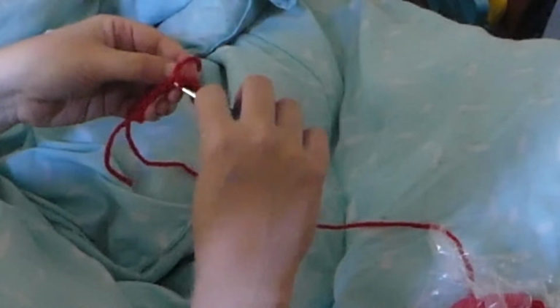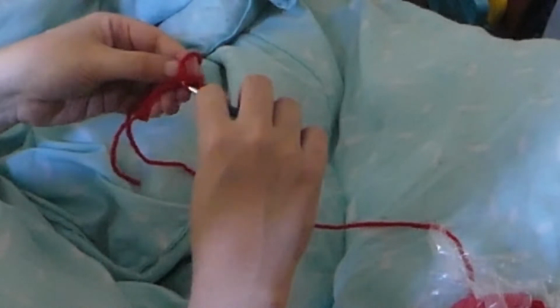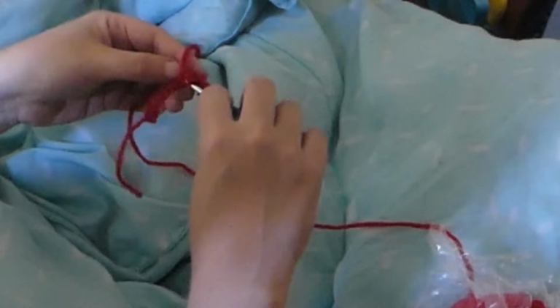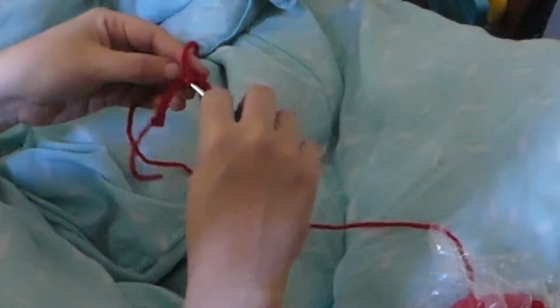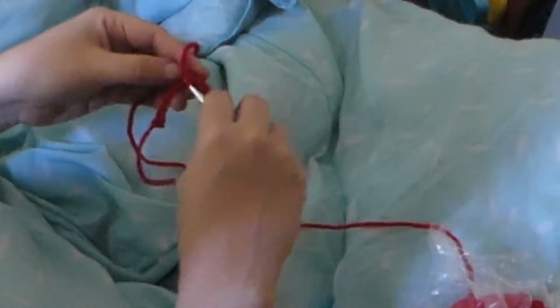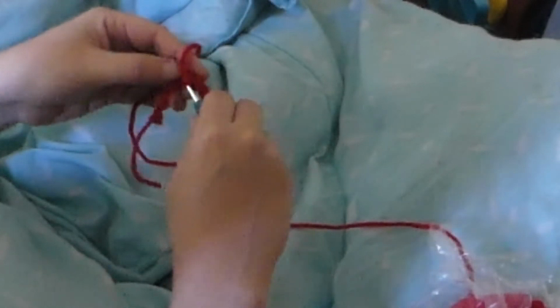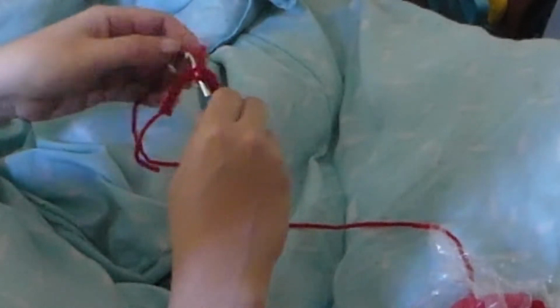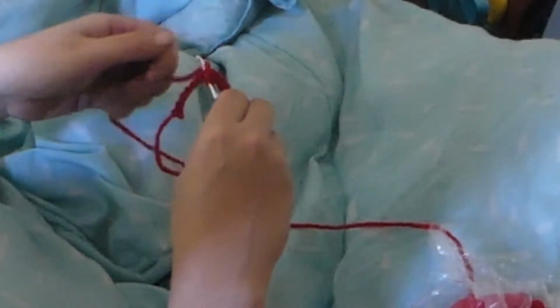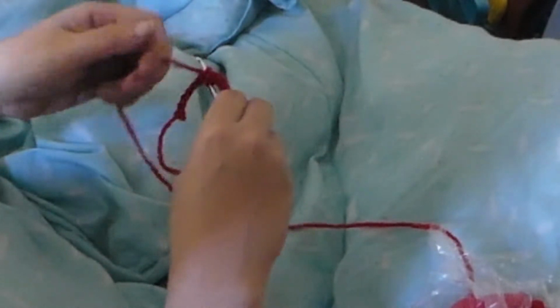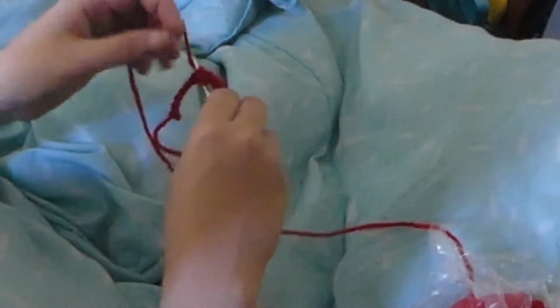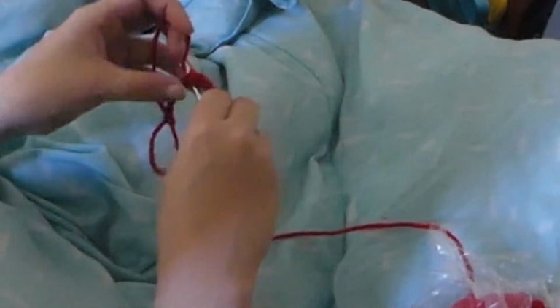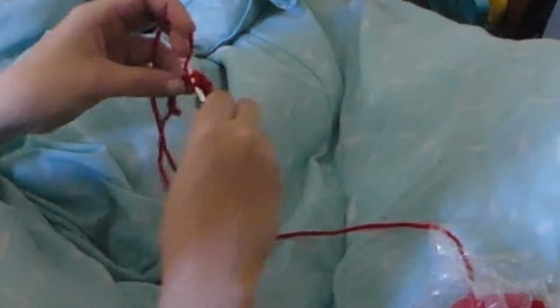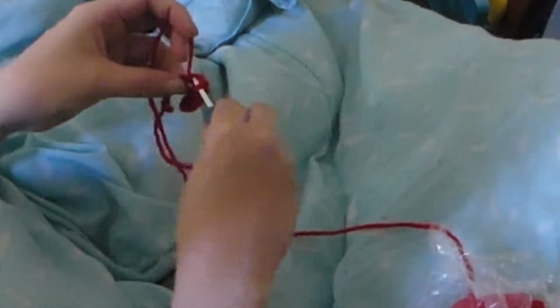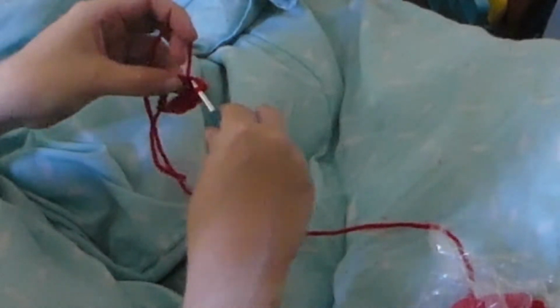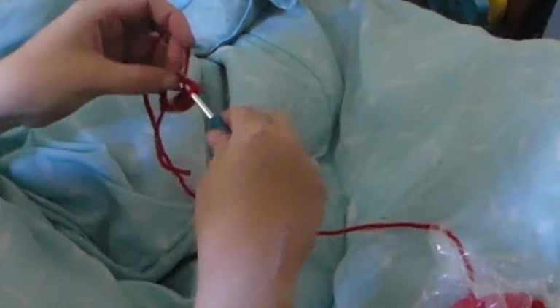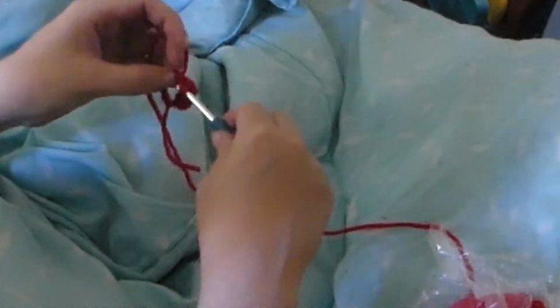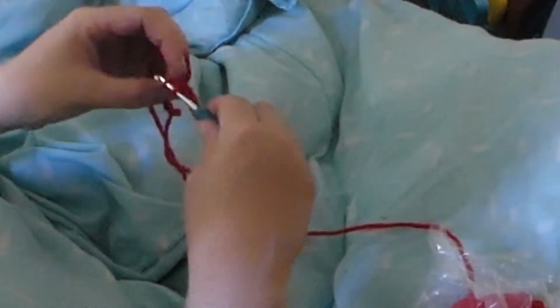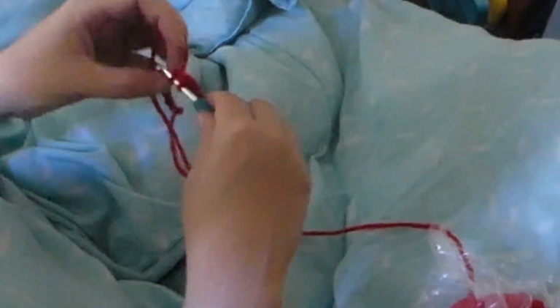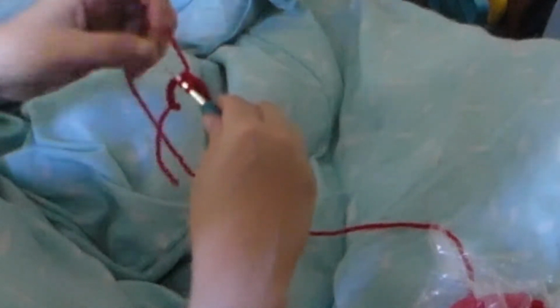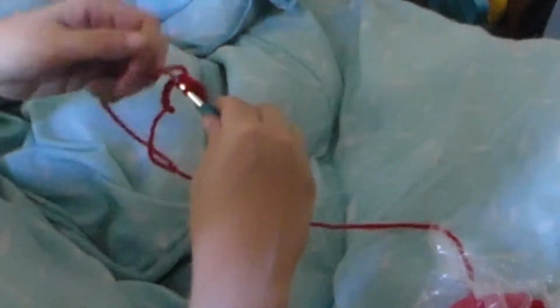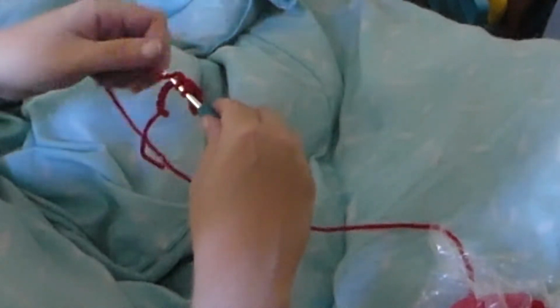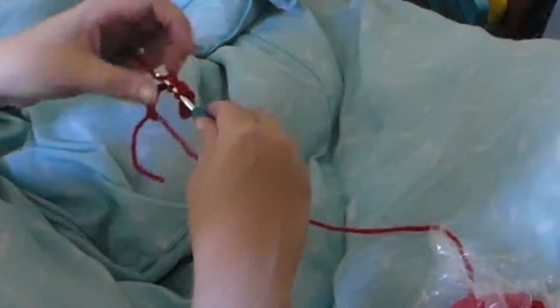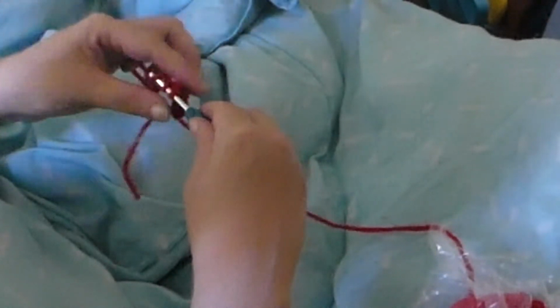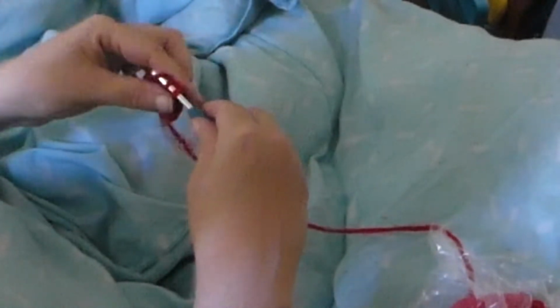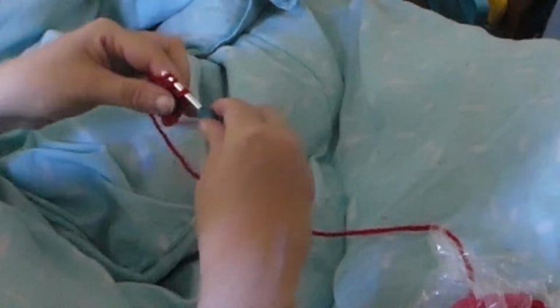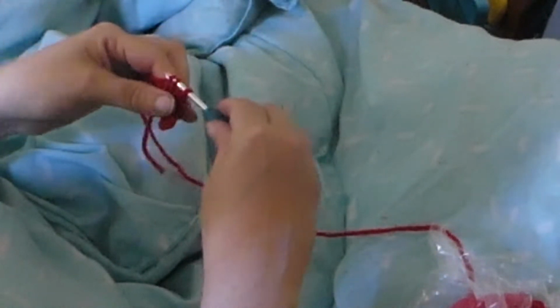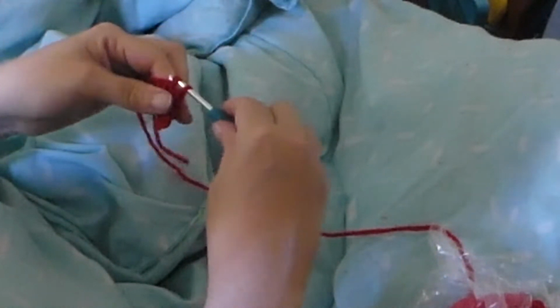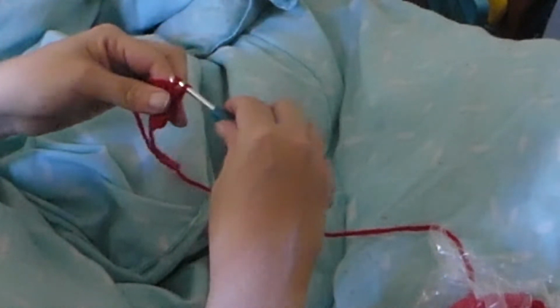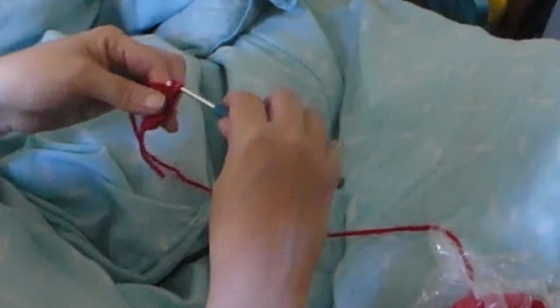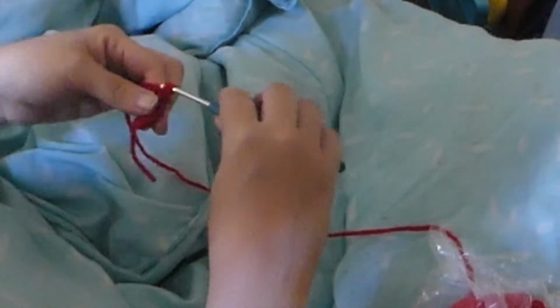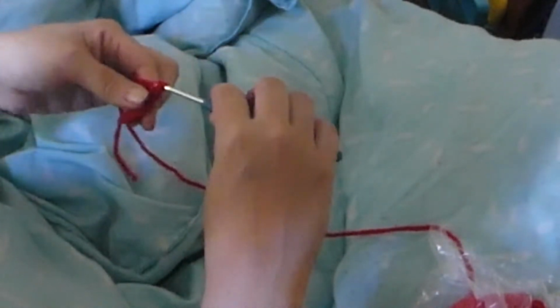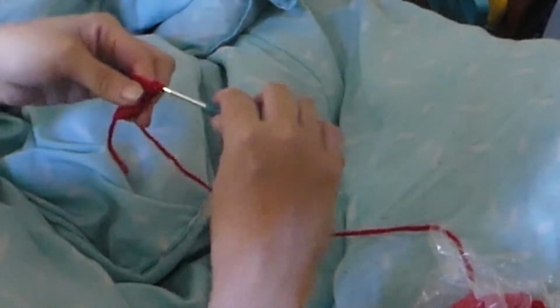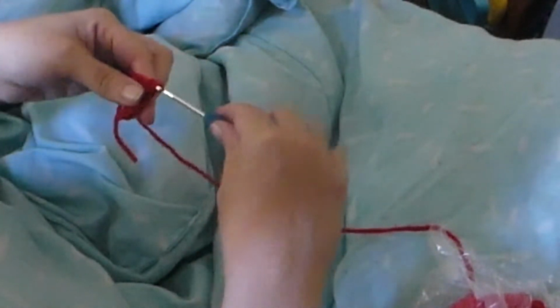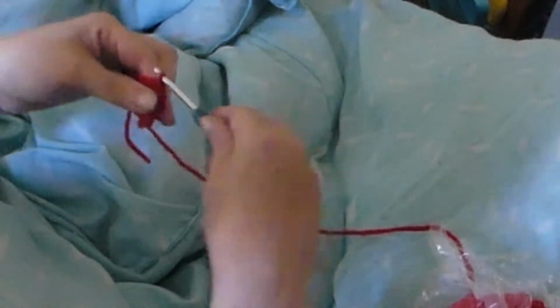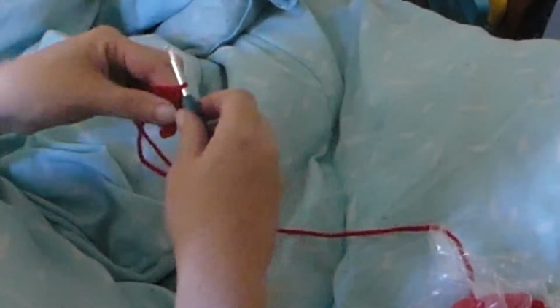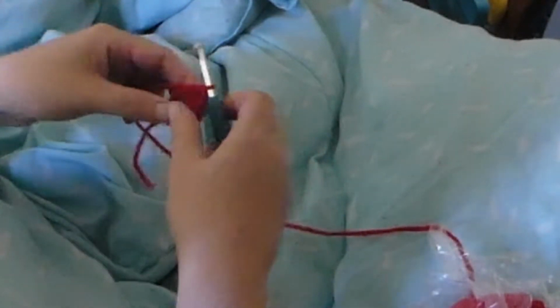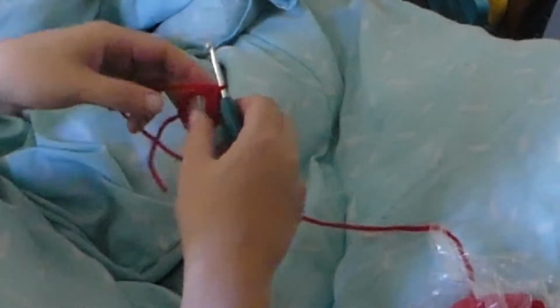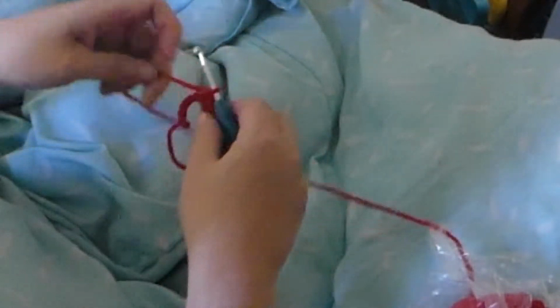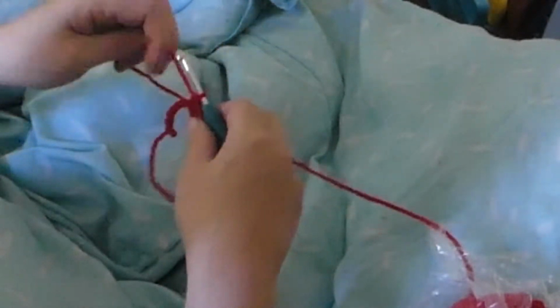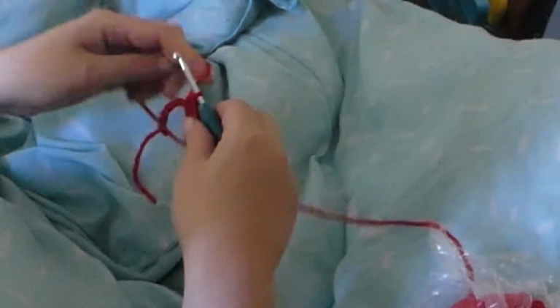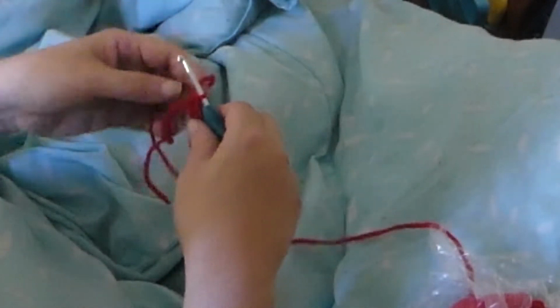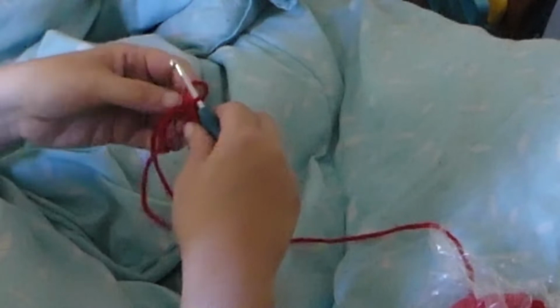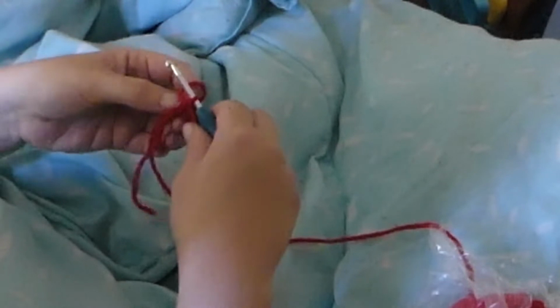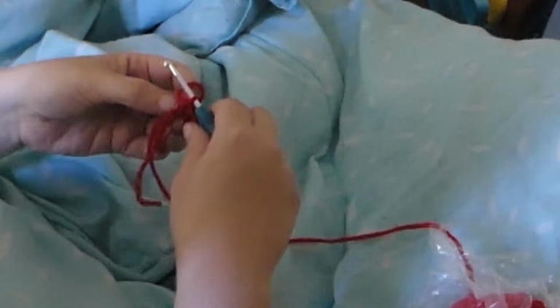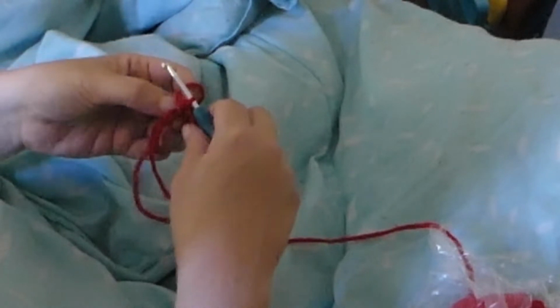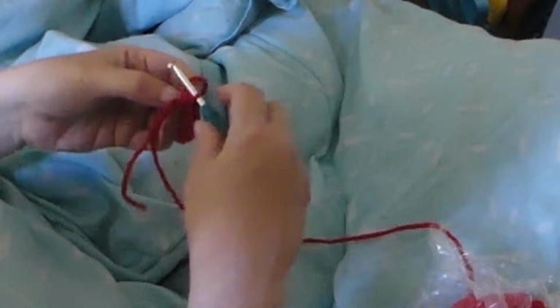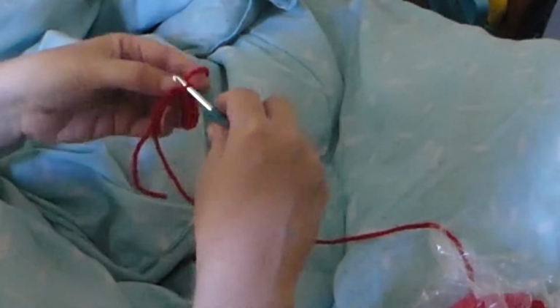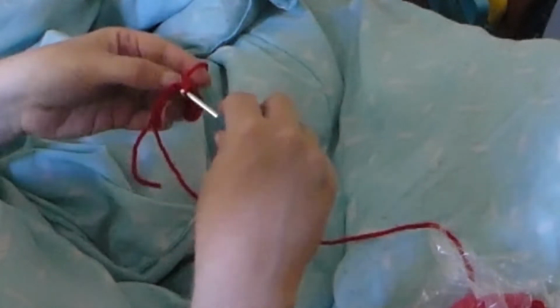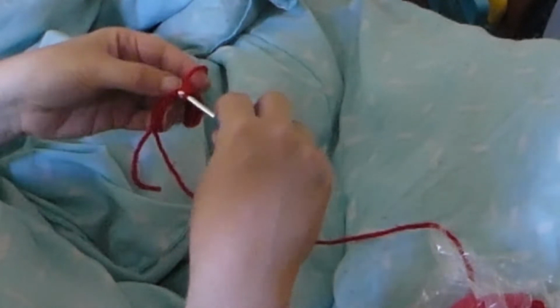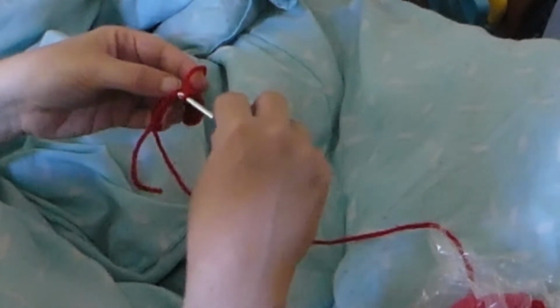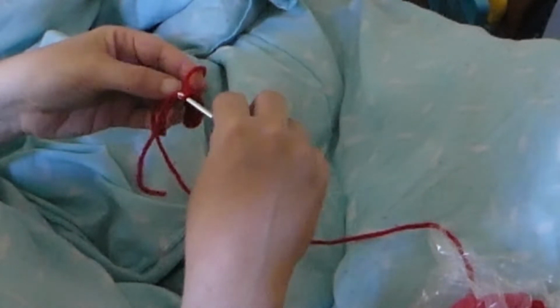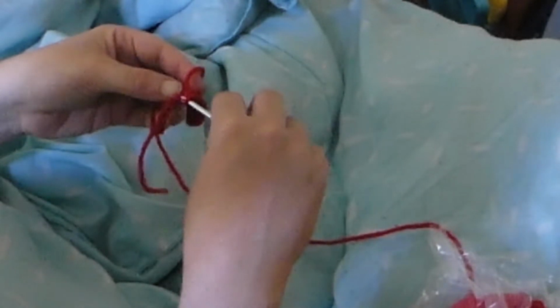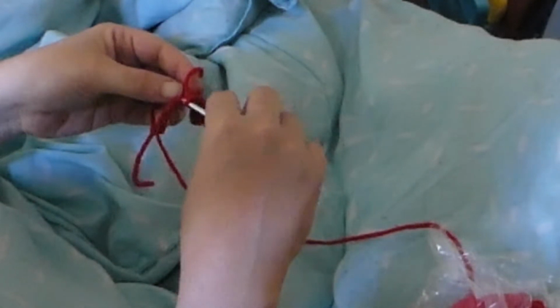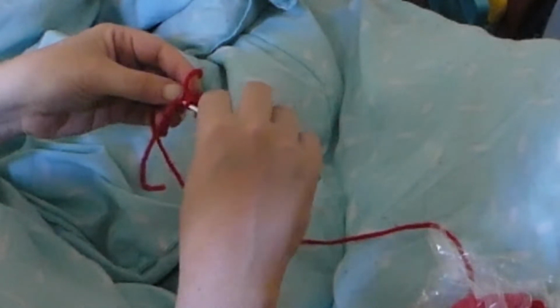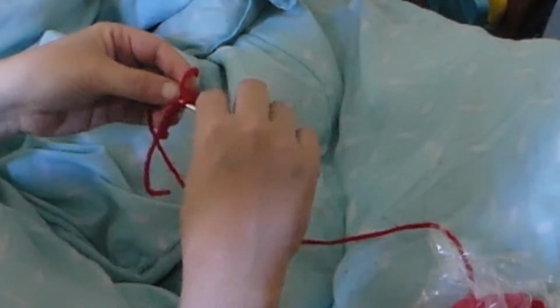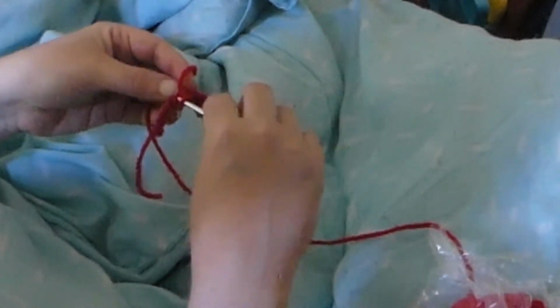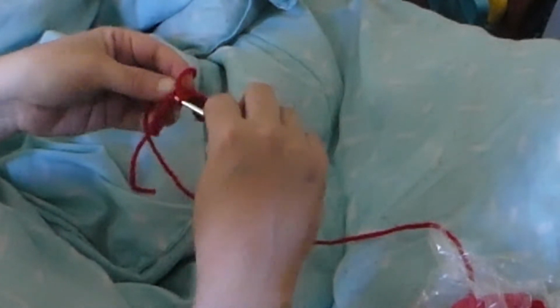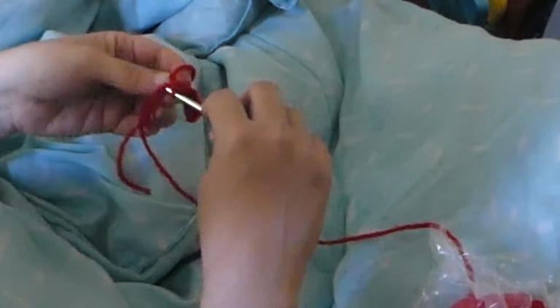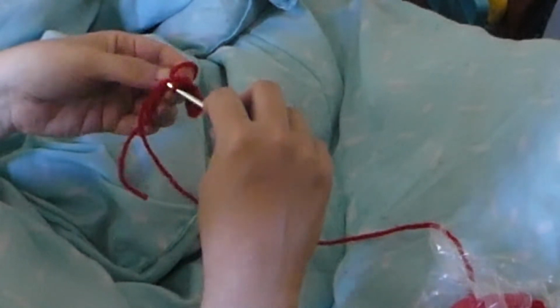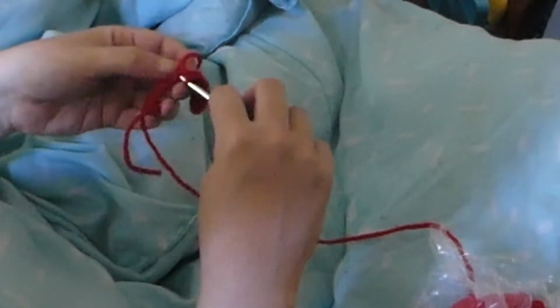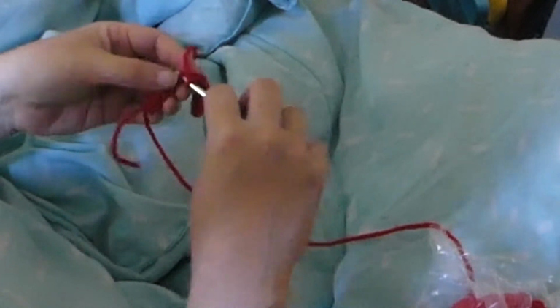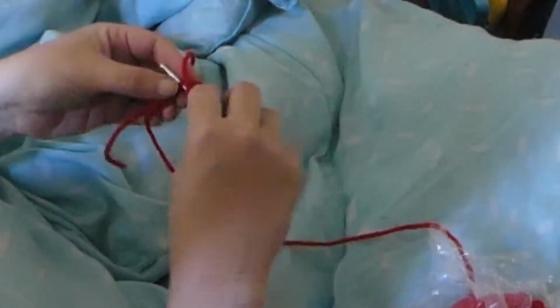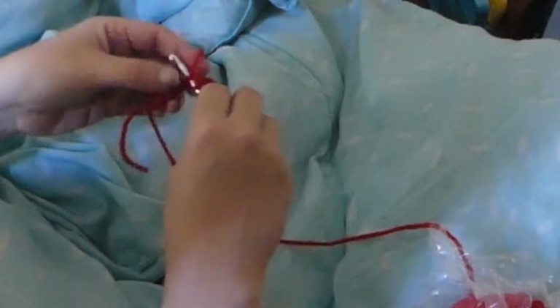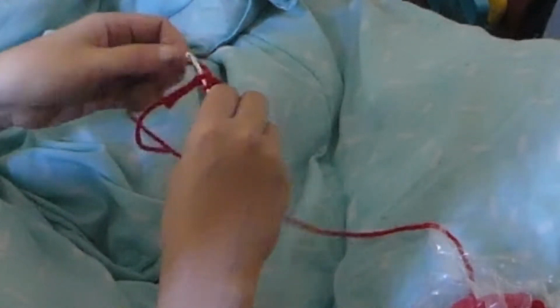I'm going to do a single crochet all the way to the end of this chain. We have to look at the inside of this chain and just keep going into the next chain.